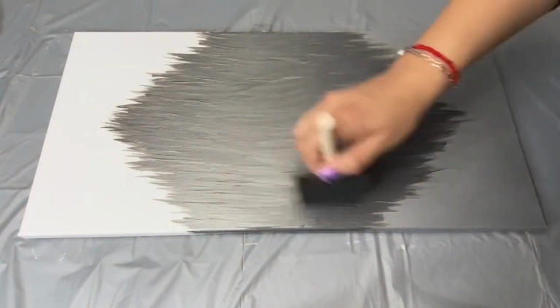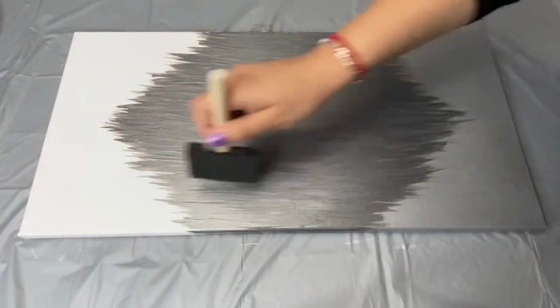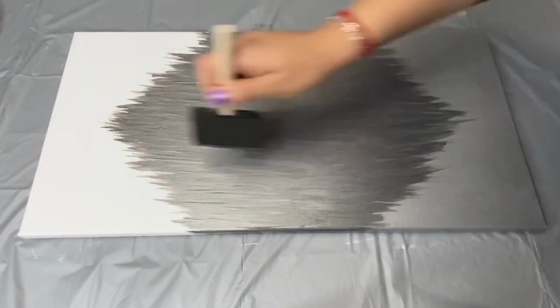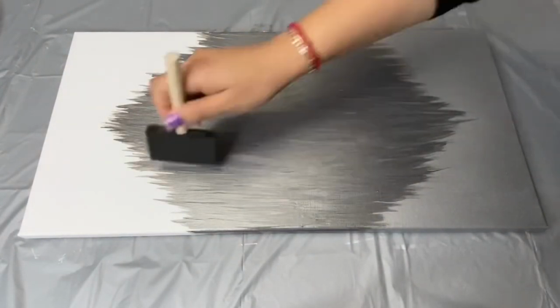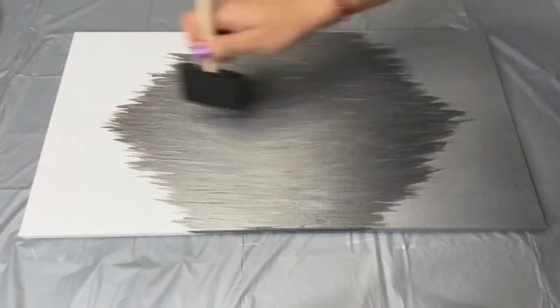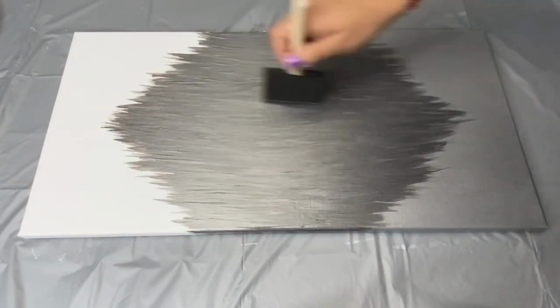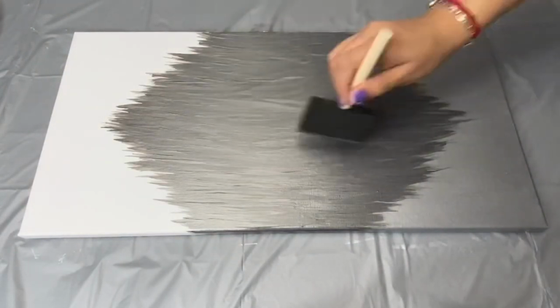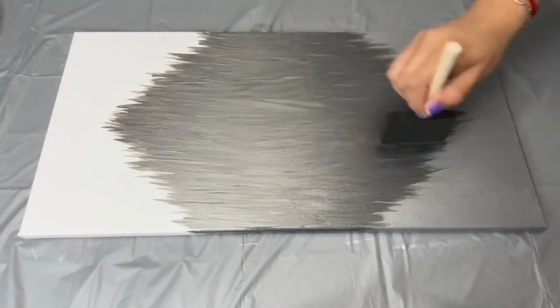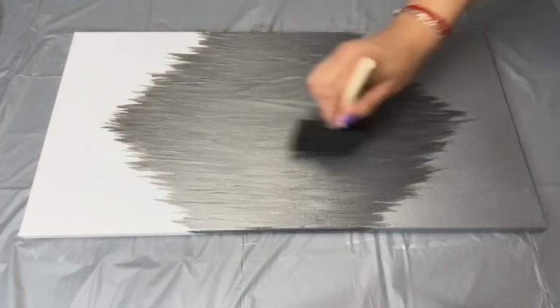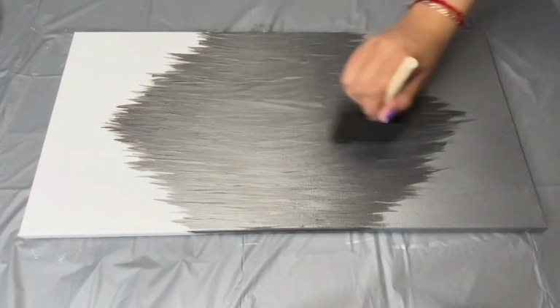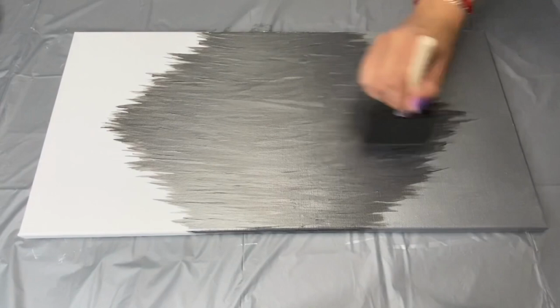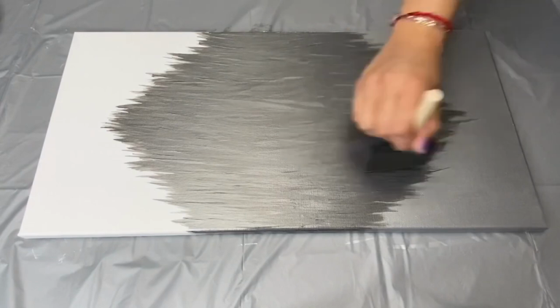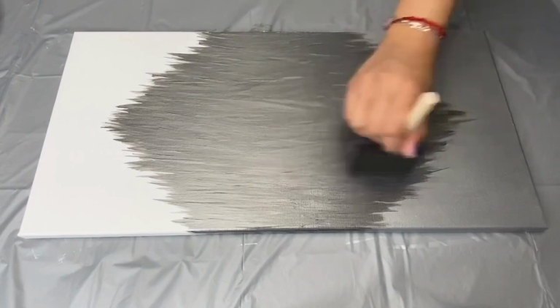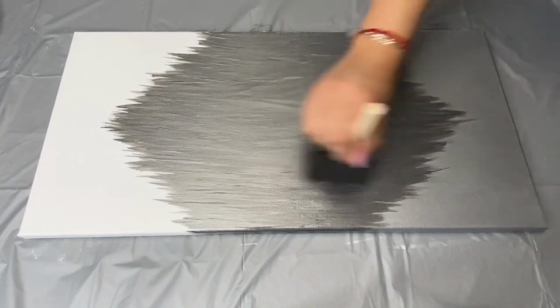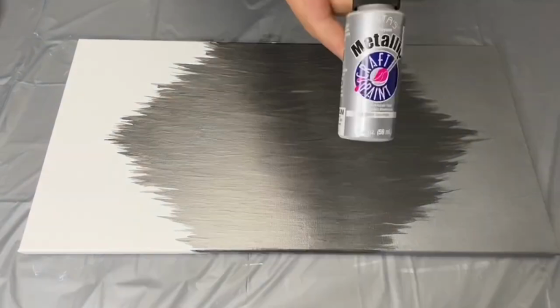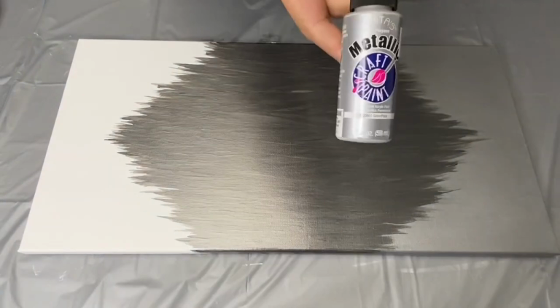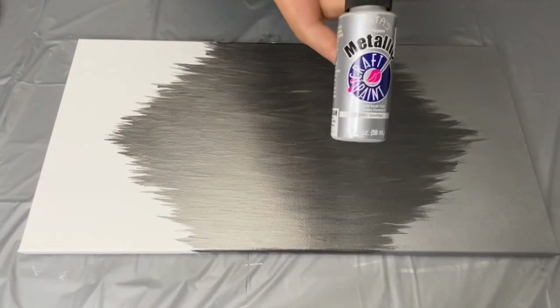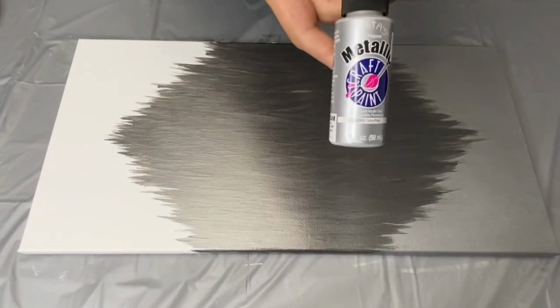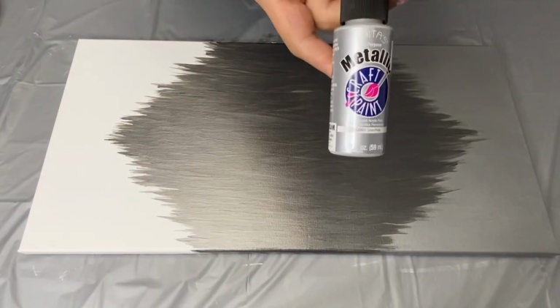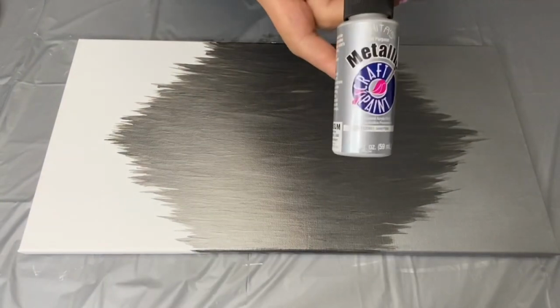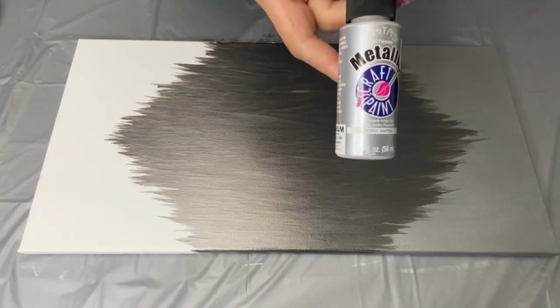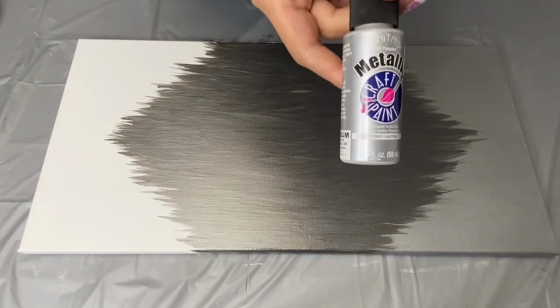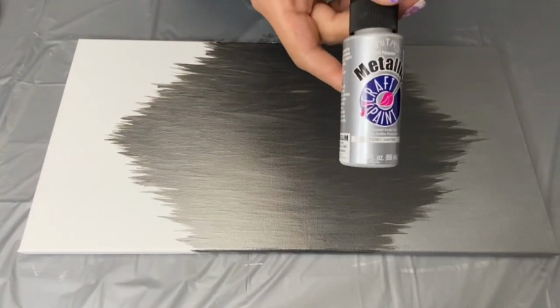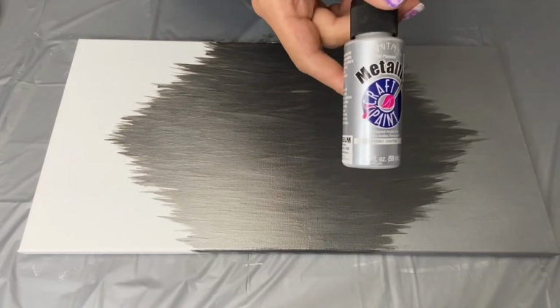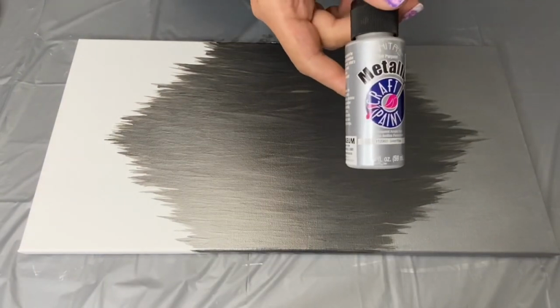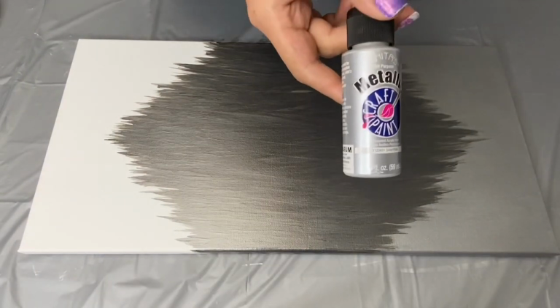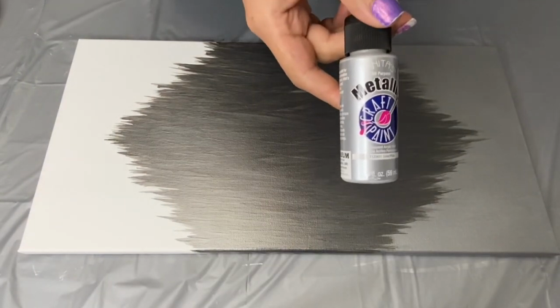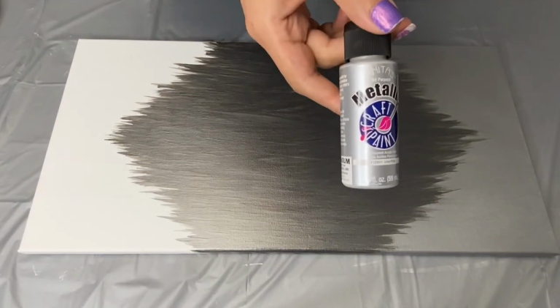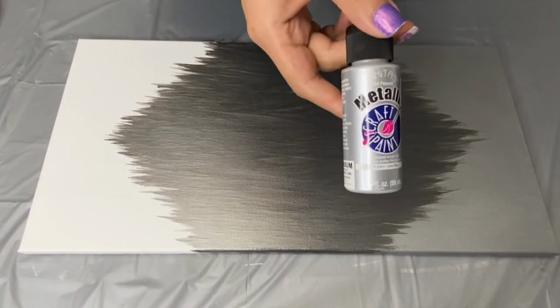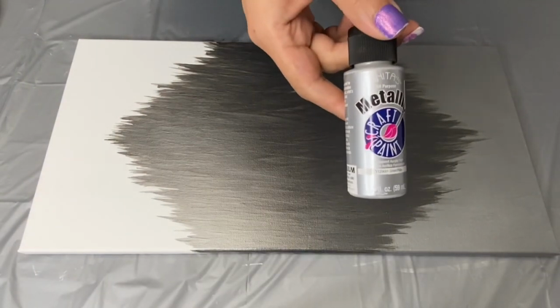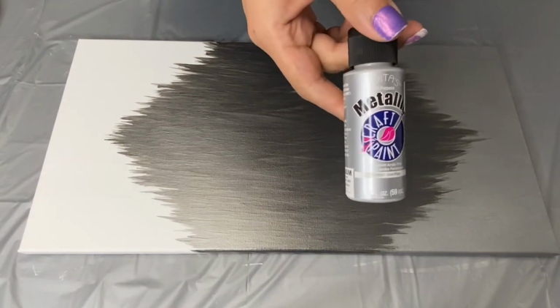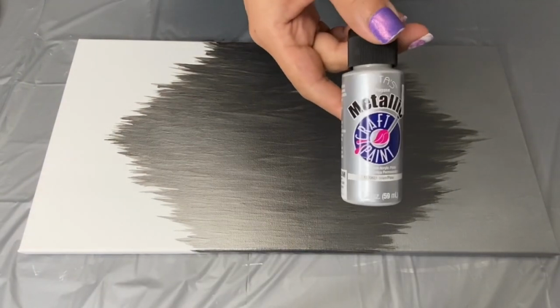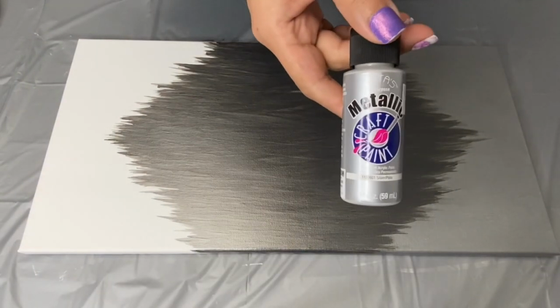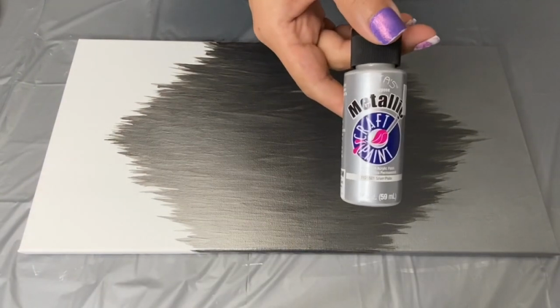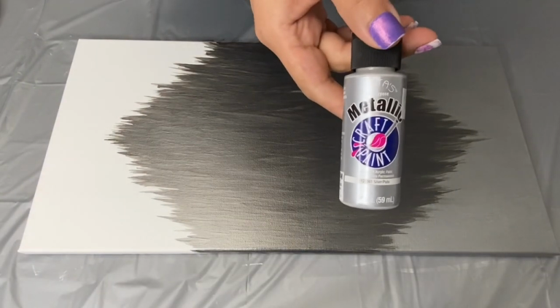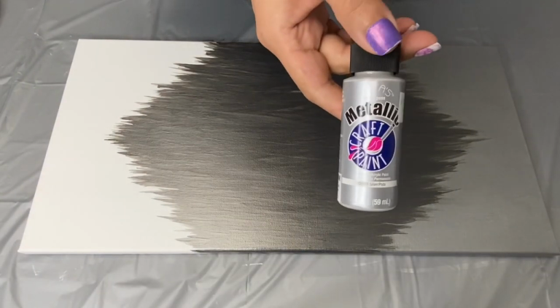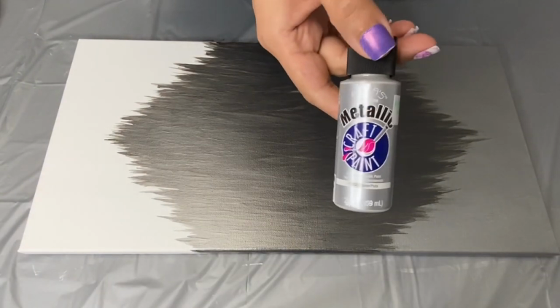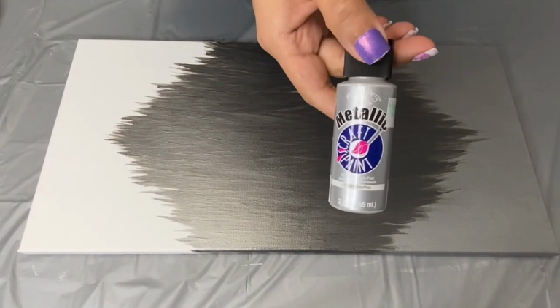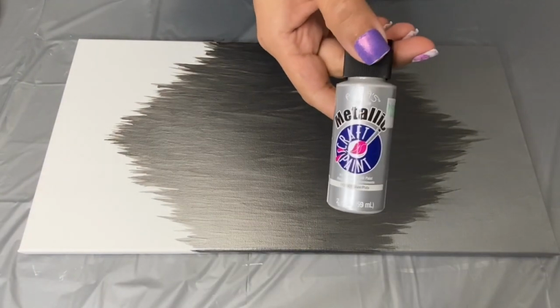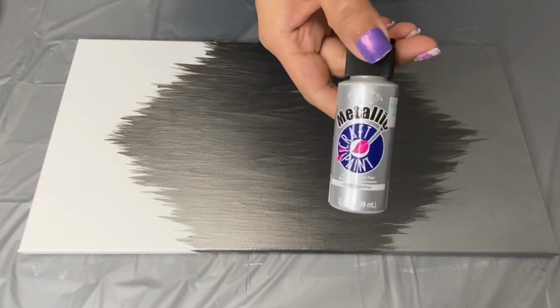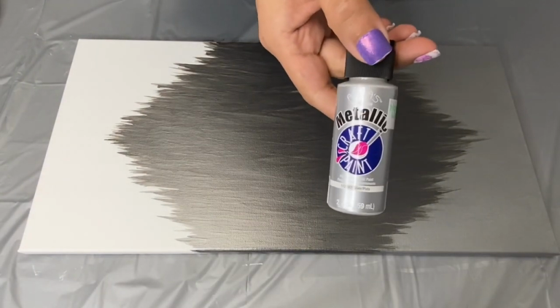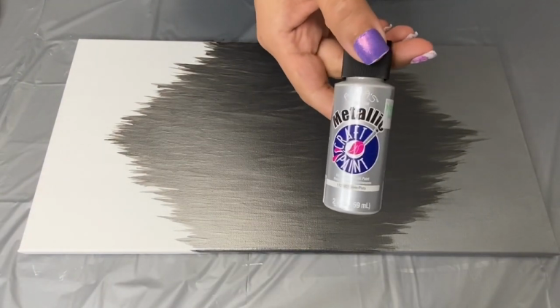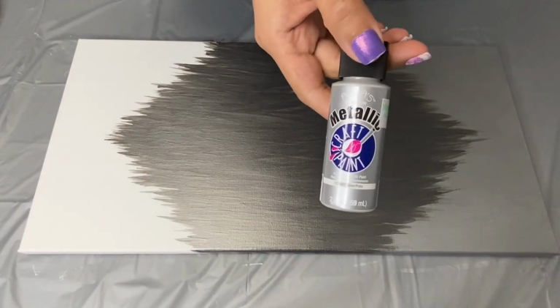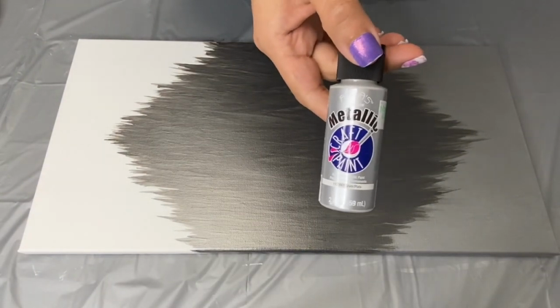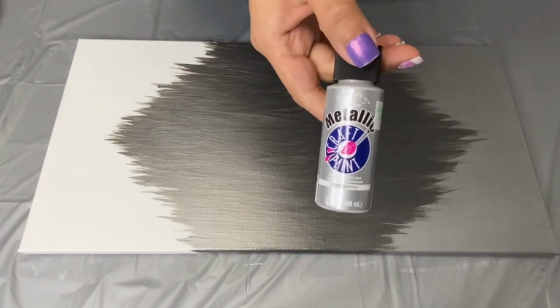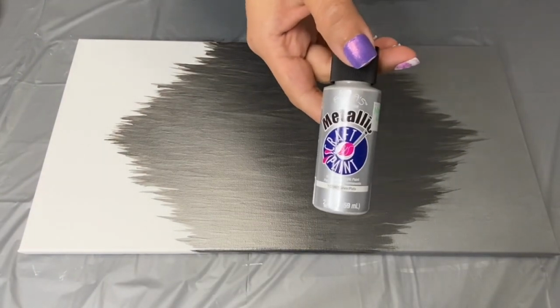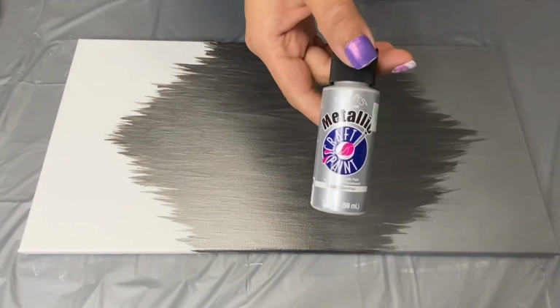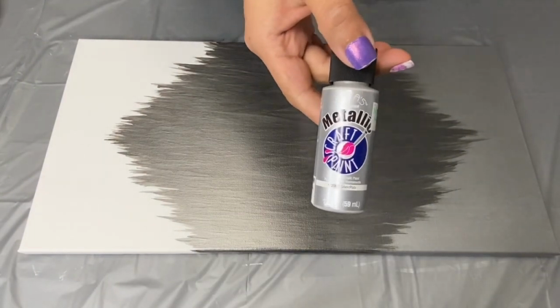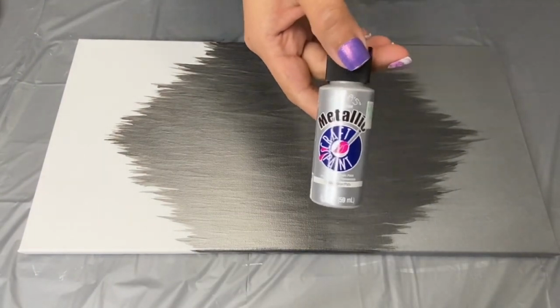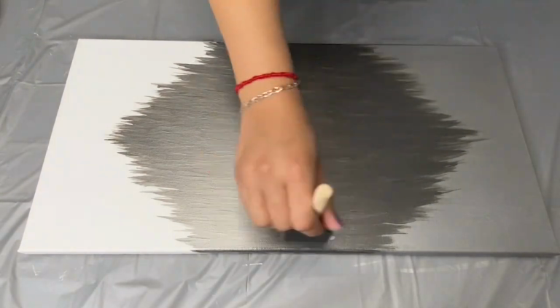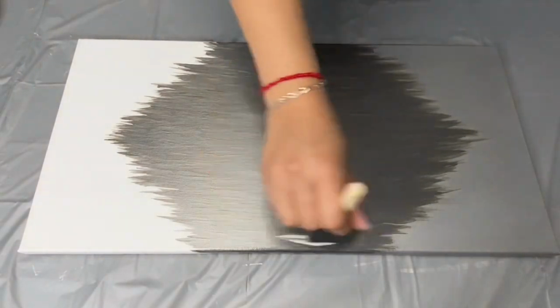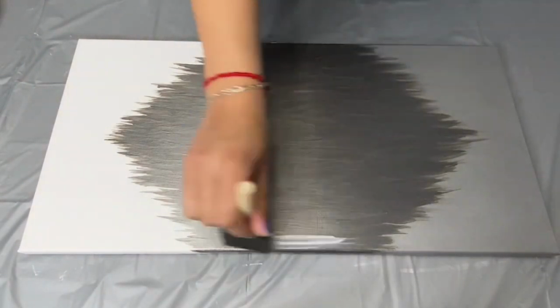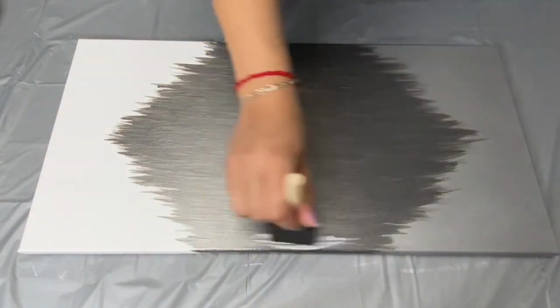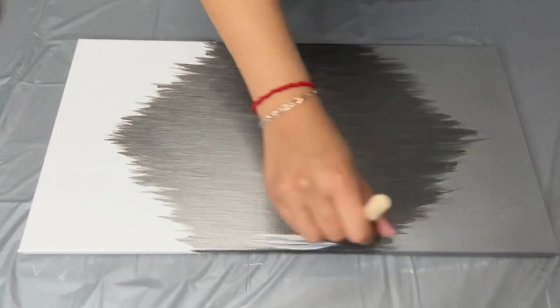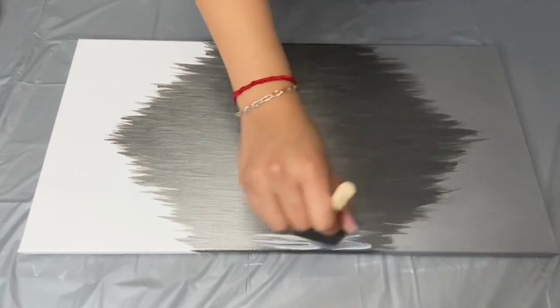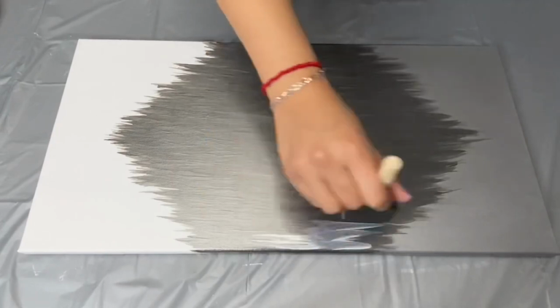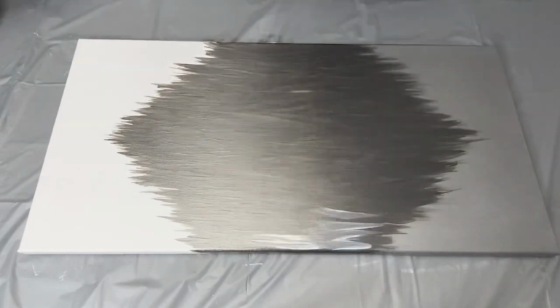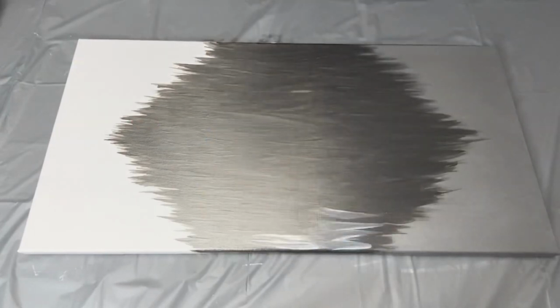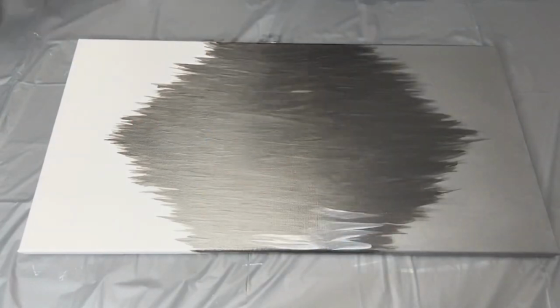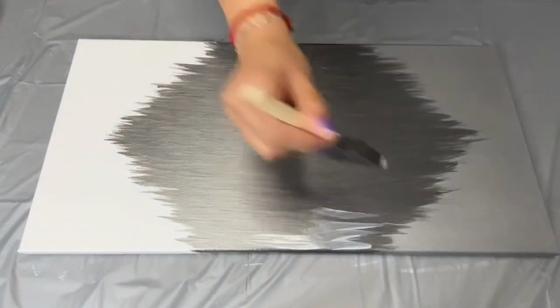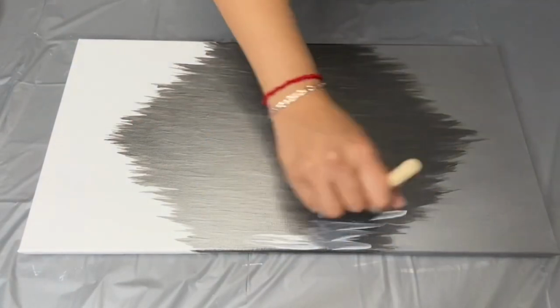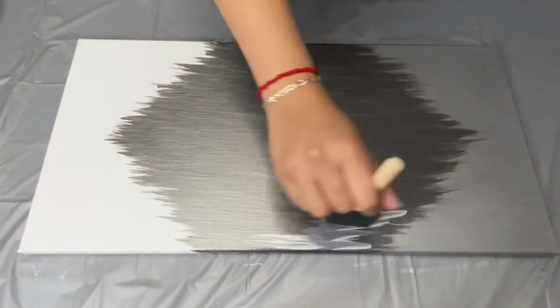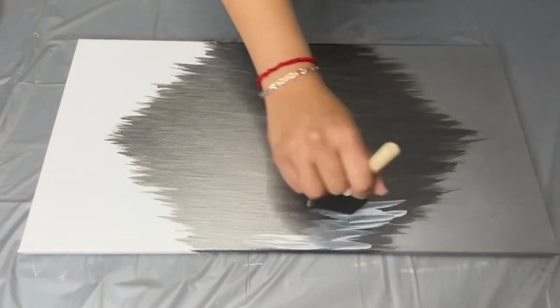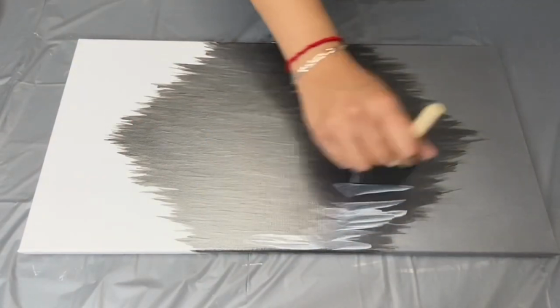Once that paint had dried, I used this metallic silver to paint a smaller diamond inside of that one. And I also did a total of 3 coats of paint.